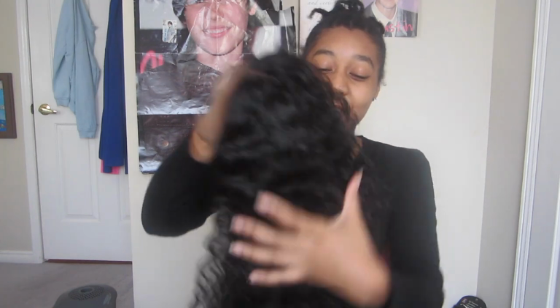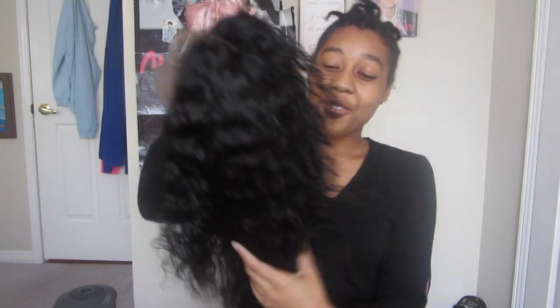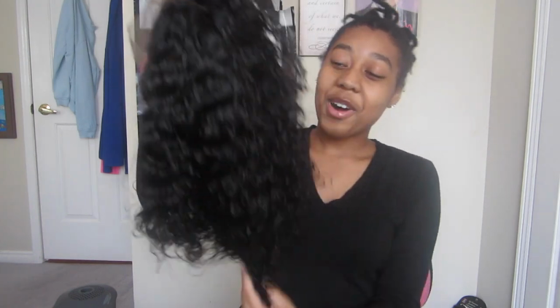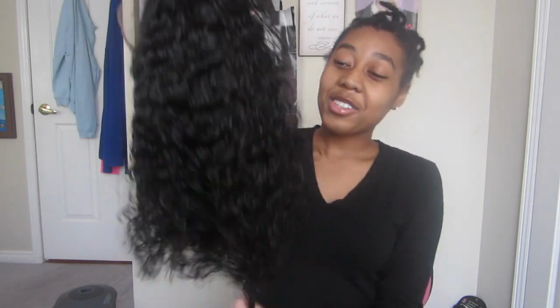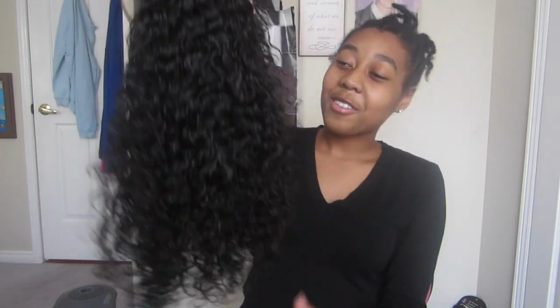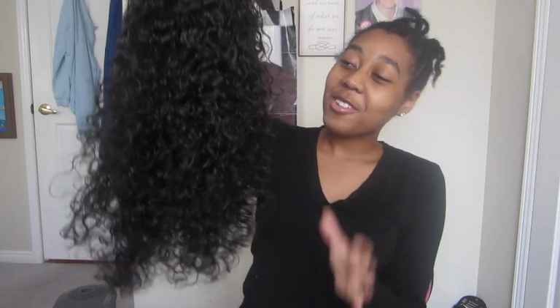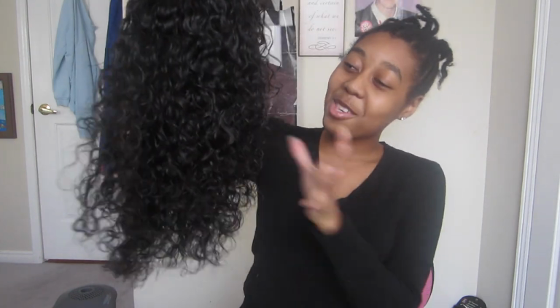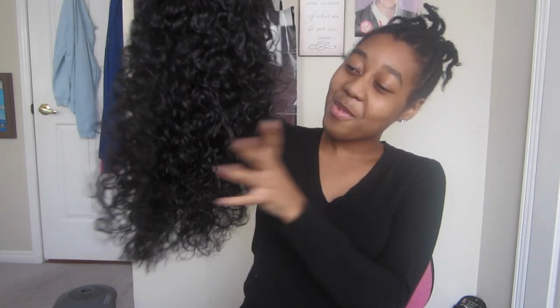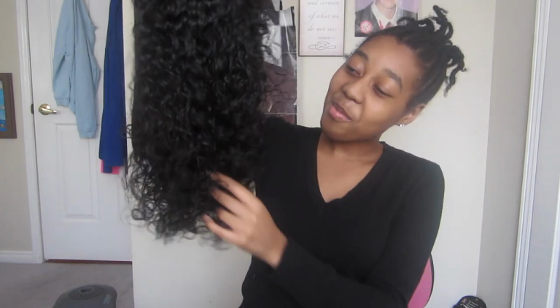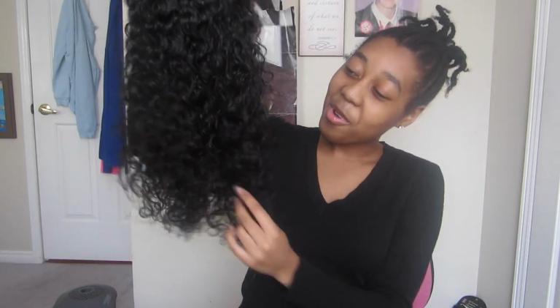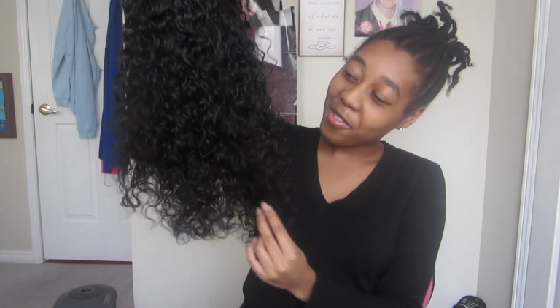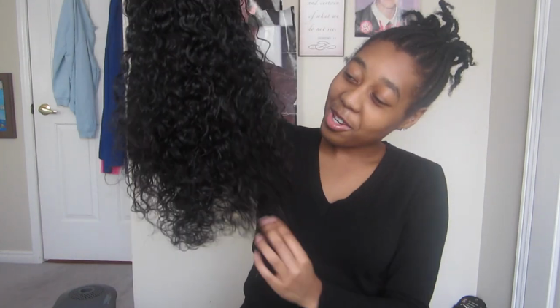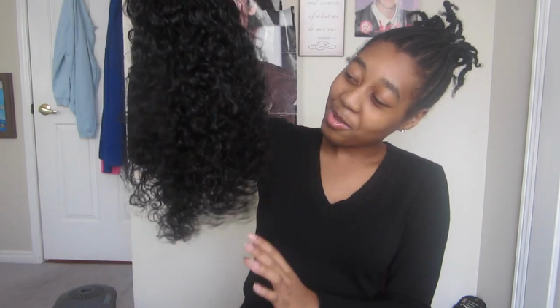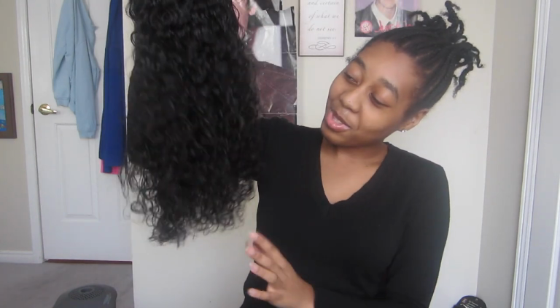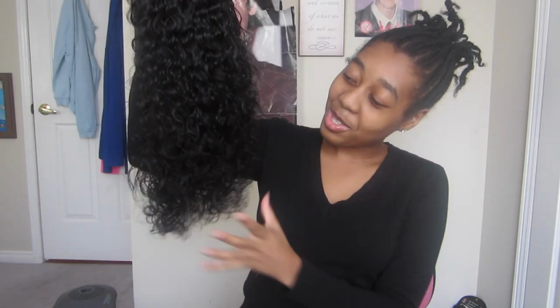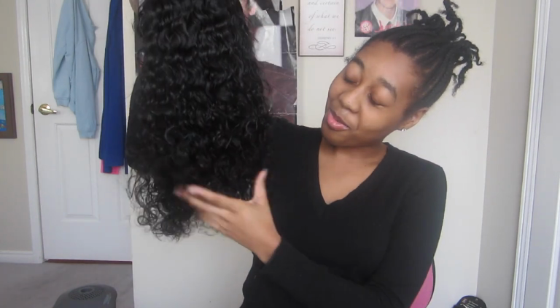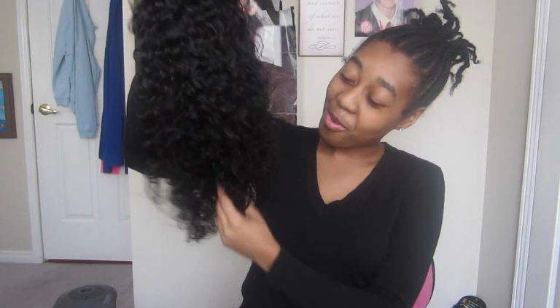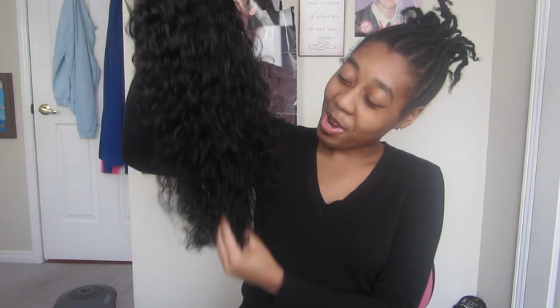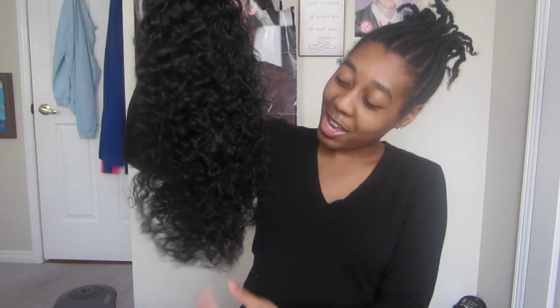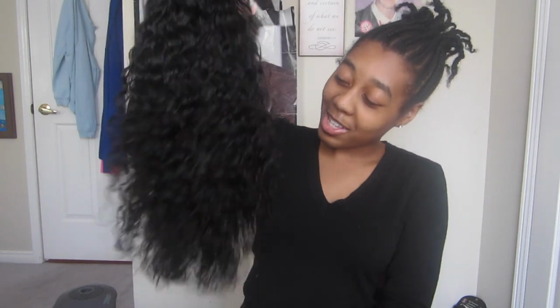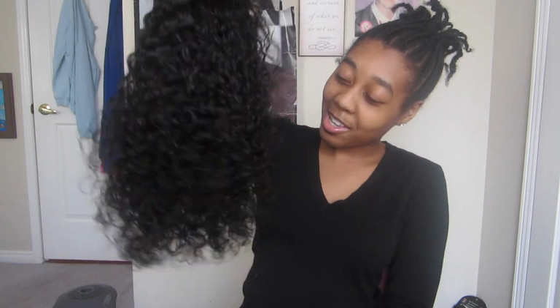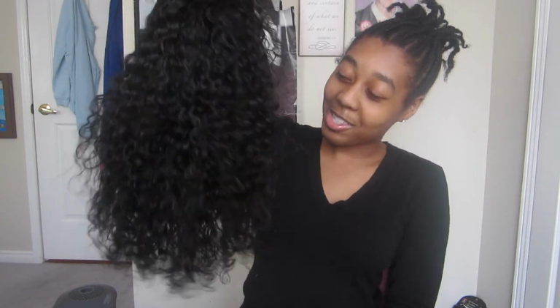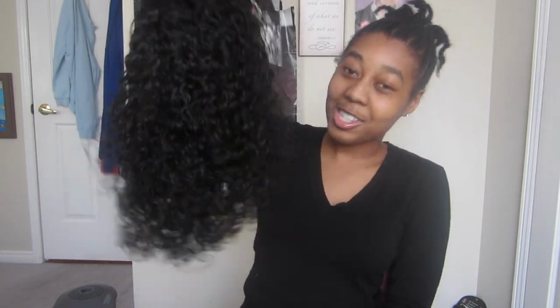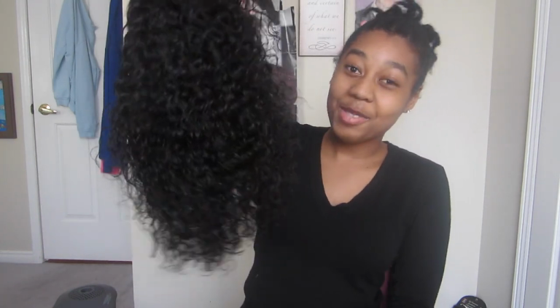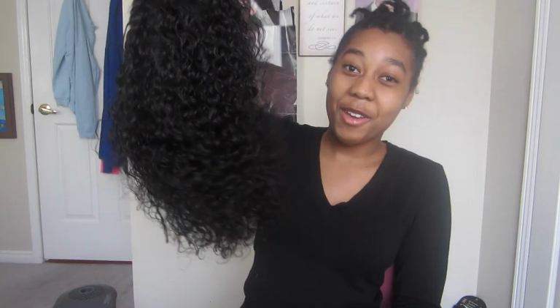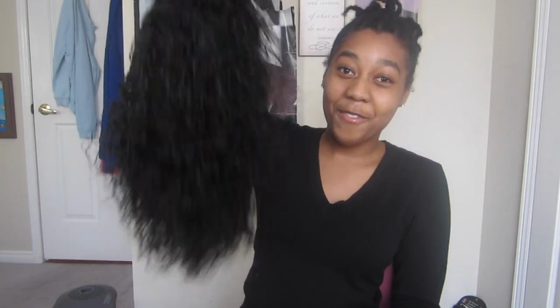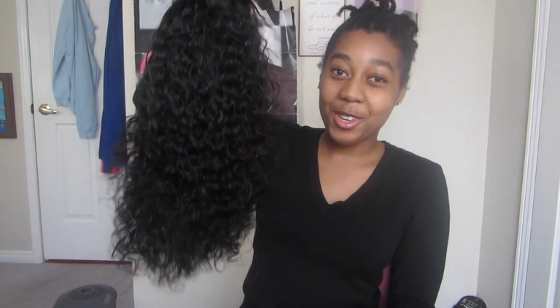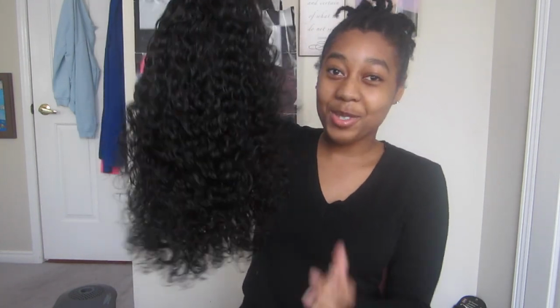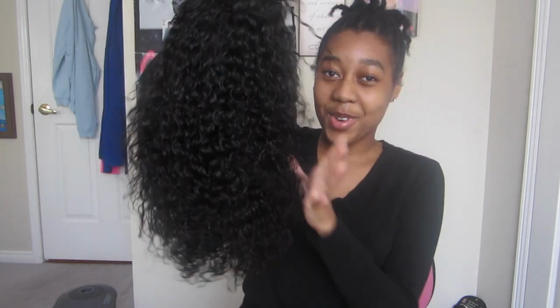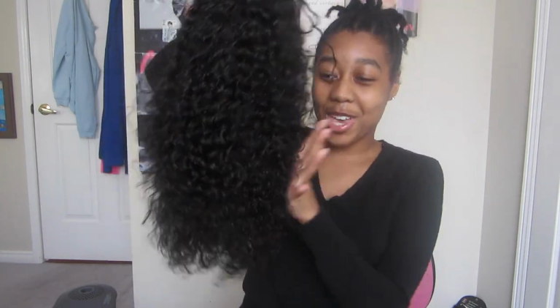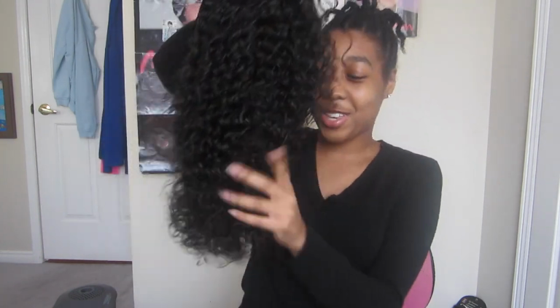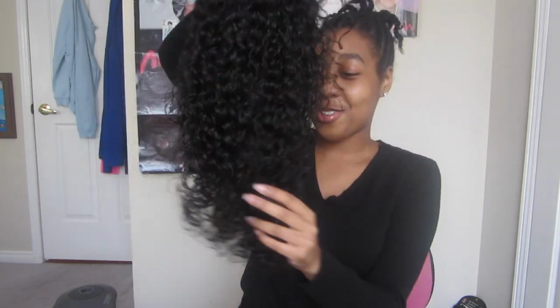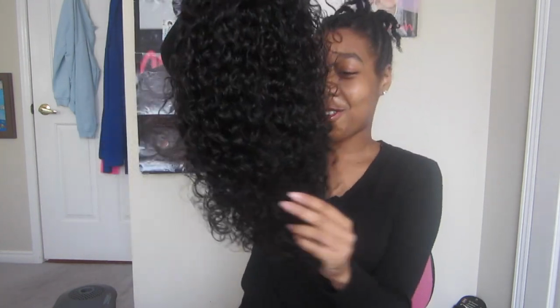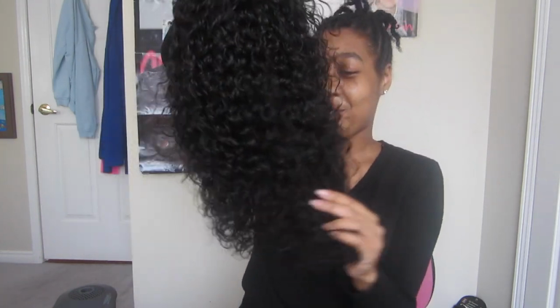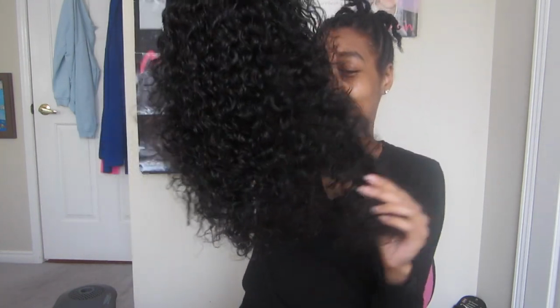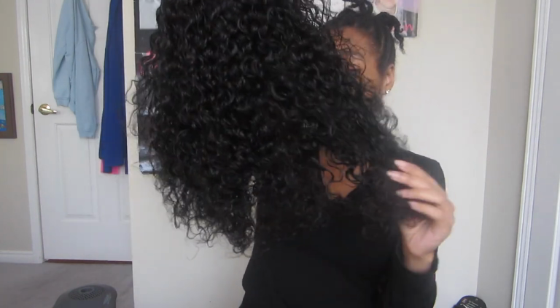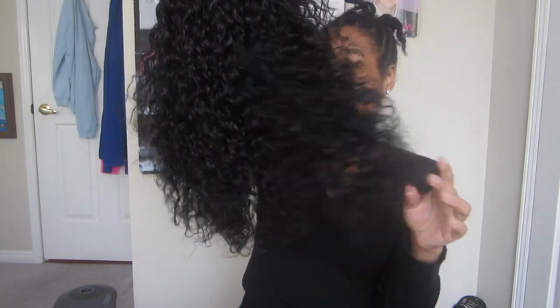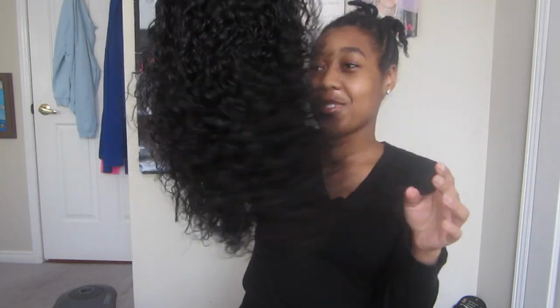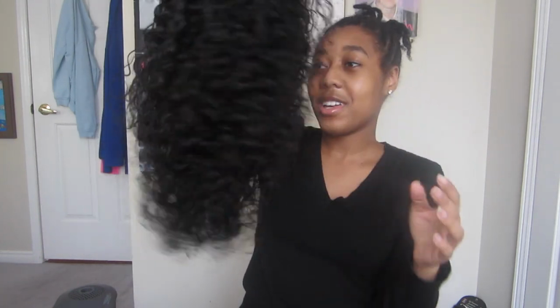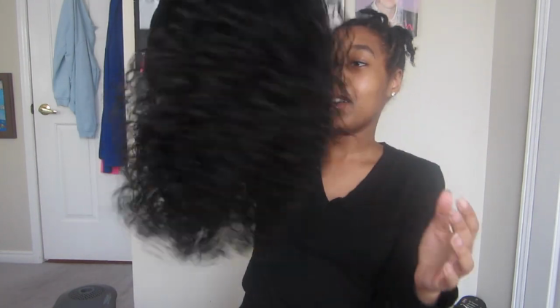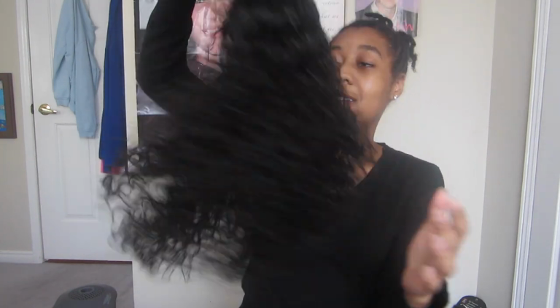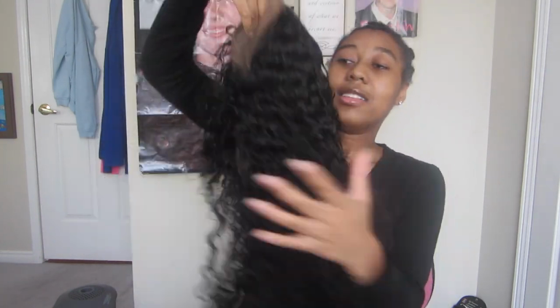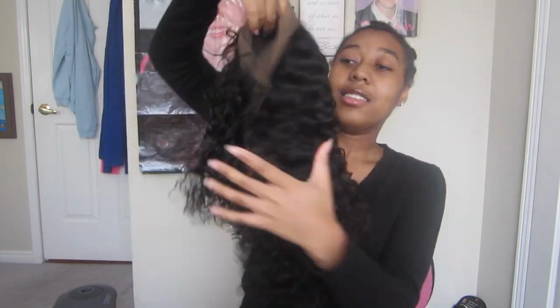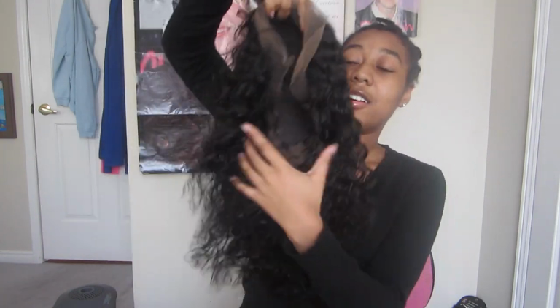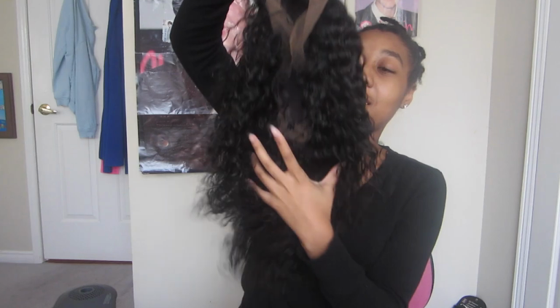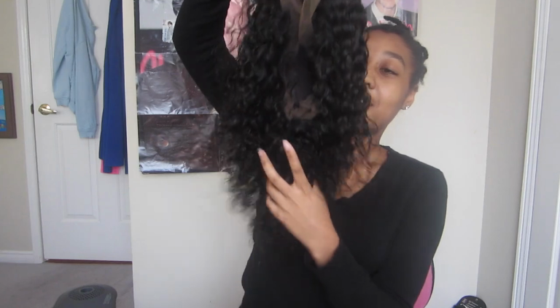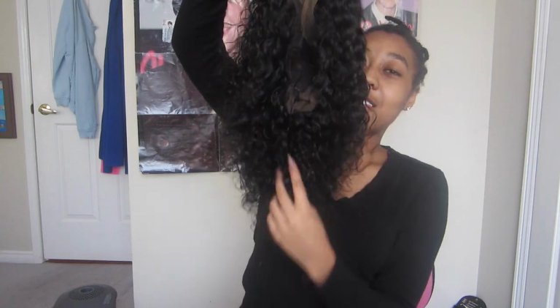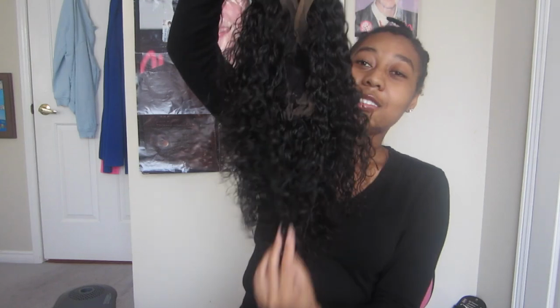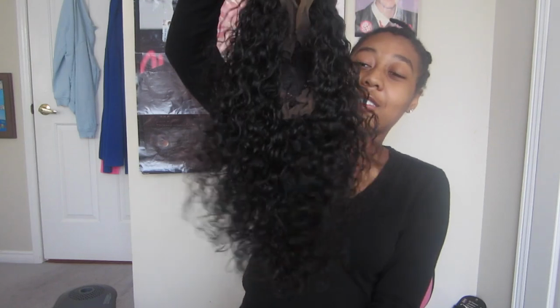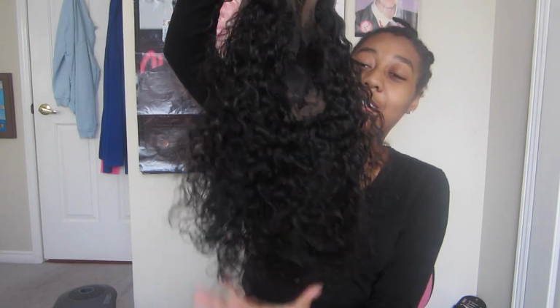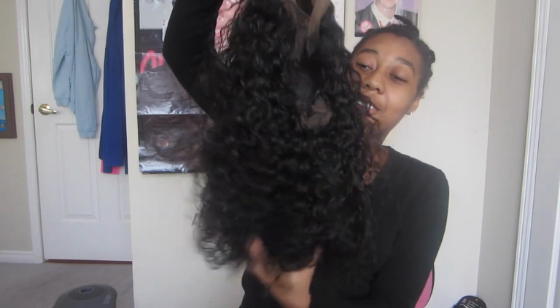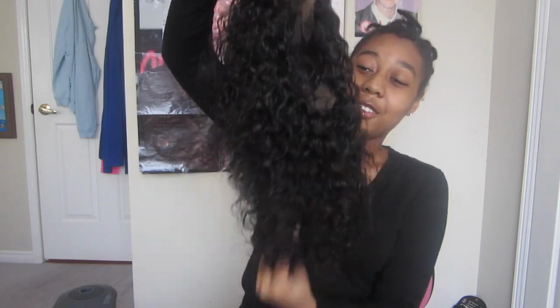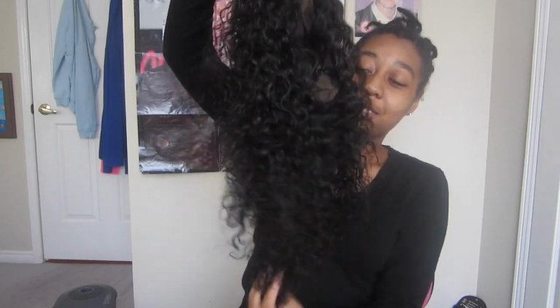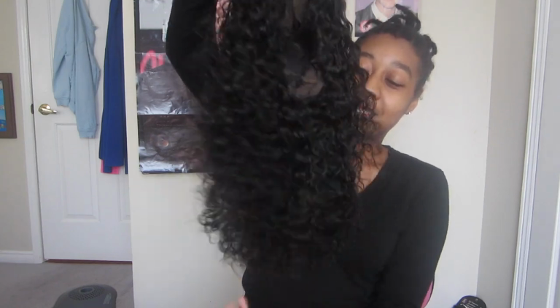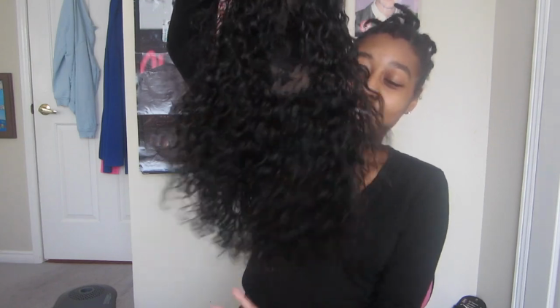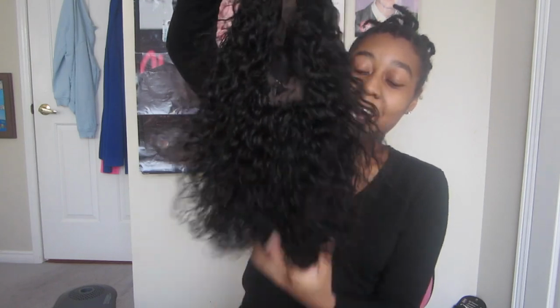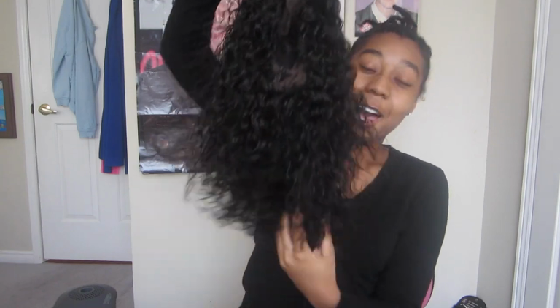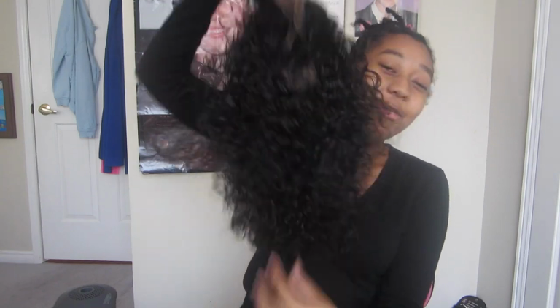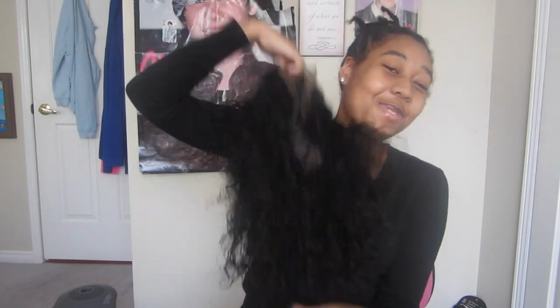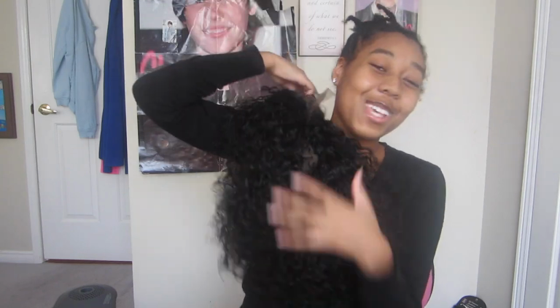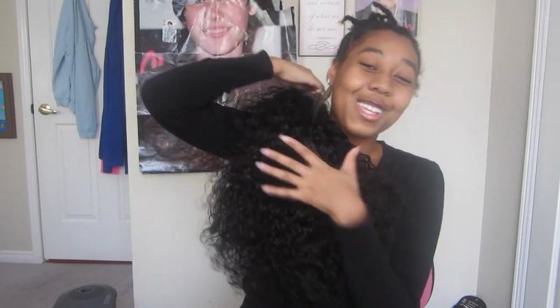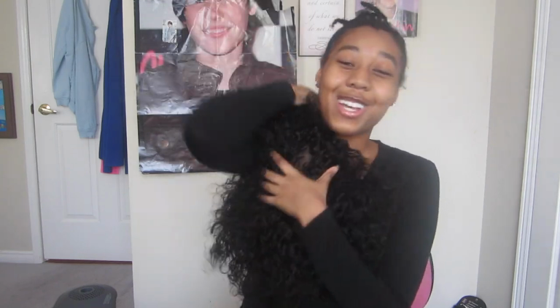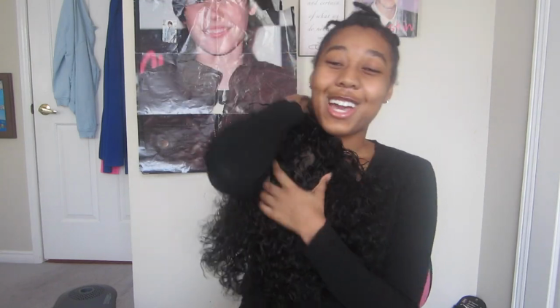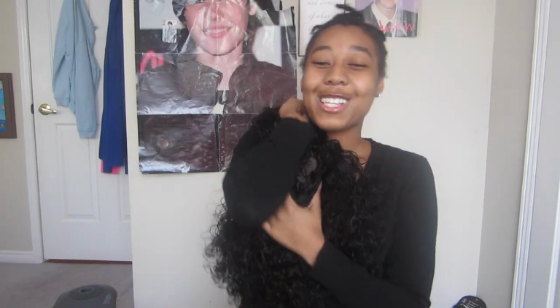I'll definitely make more videos with this wig because this is my first wig. Look at these curls — I'm obsessed!